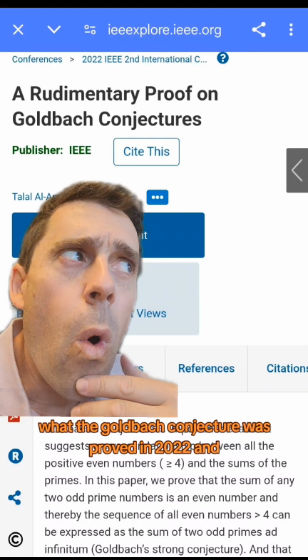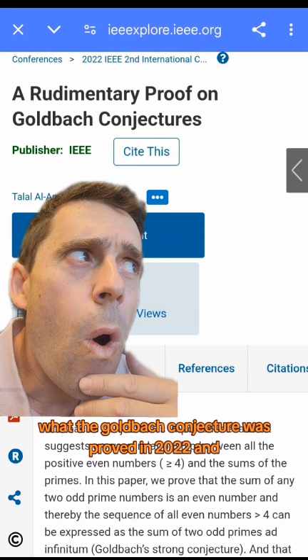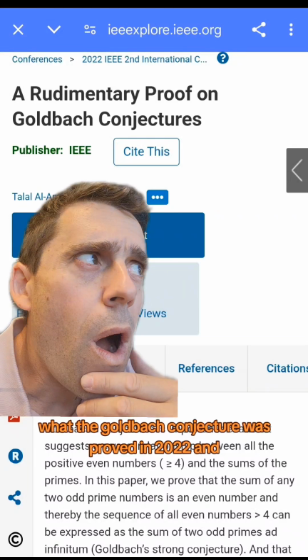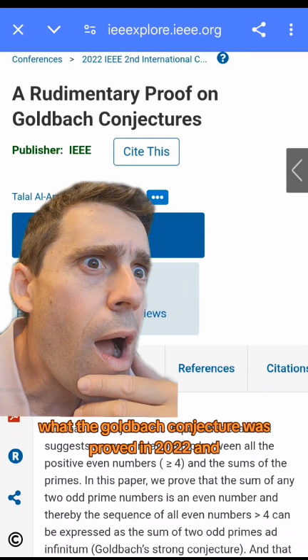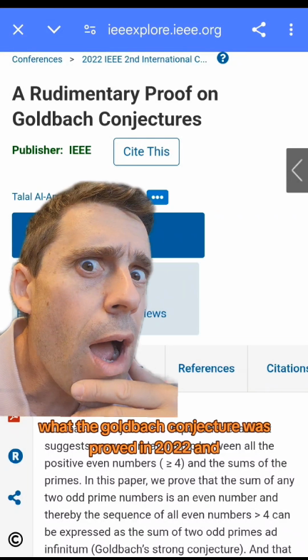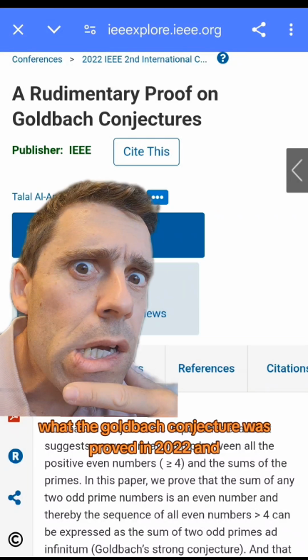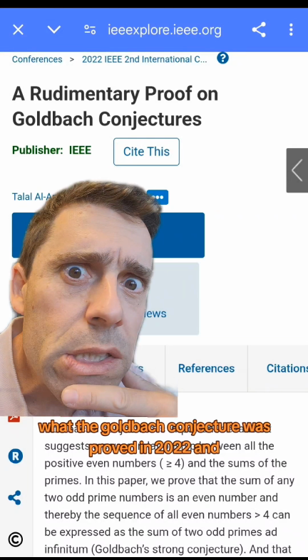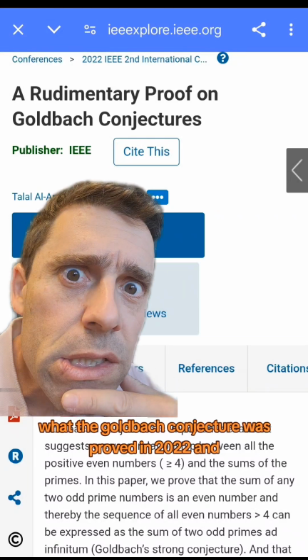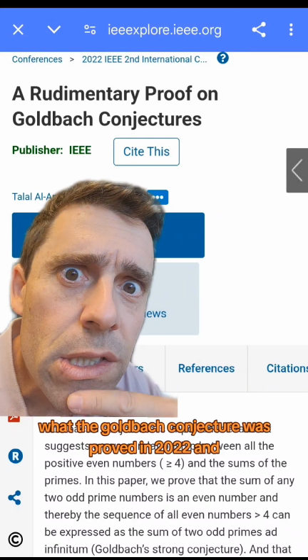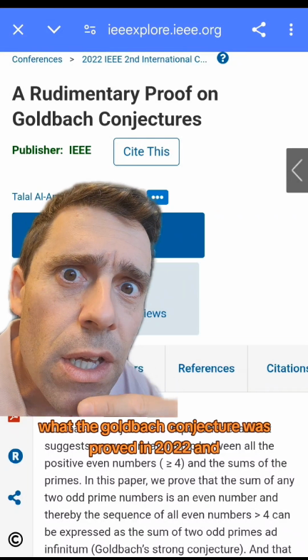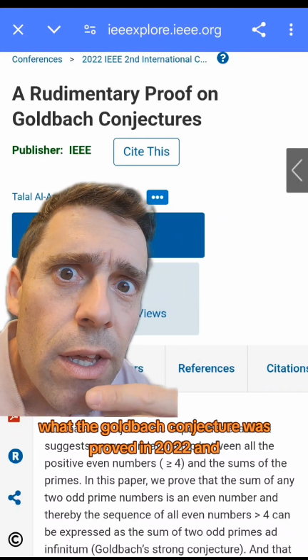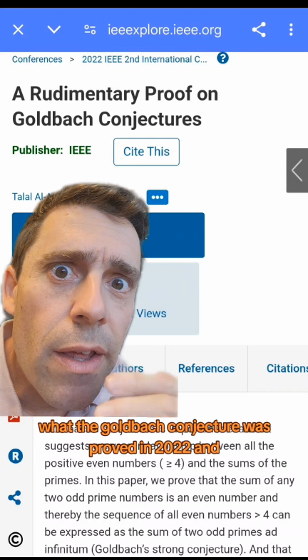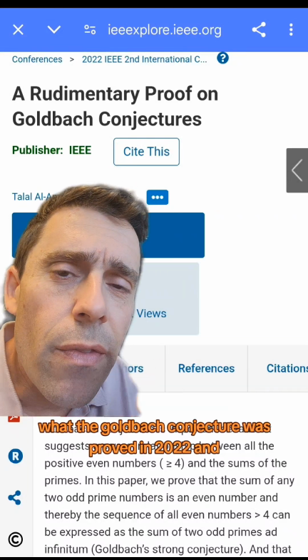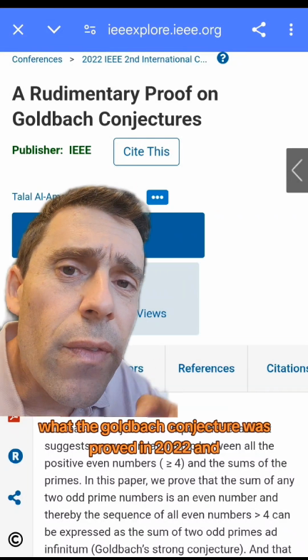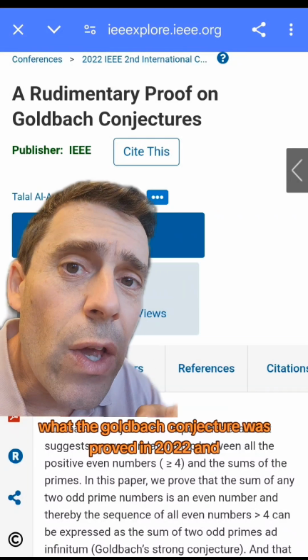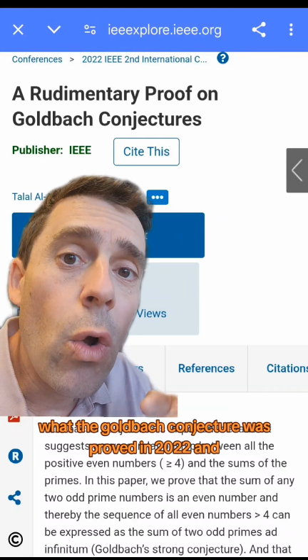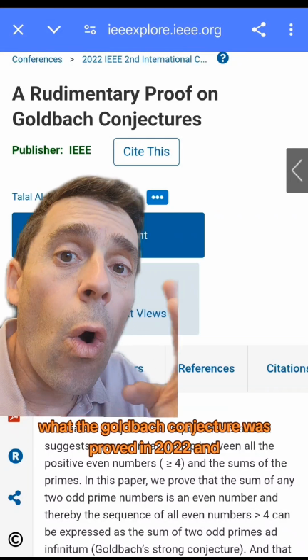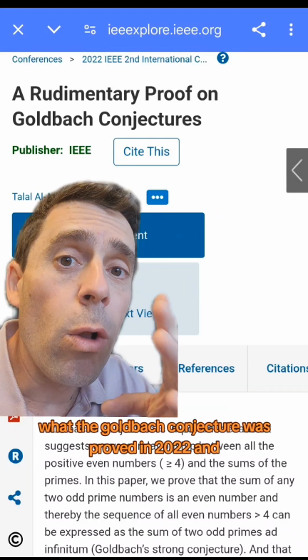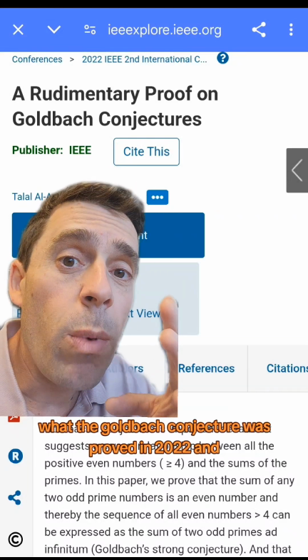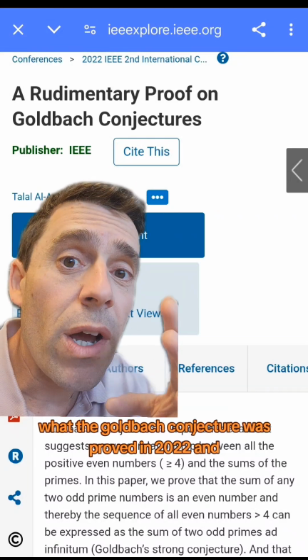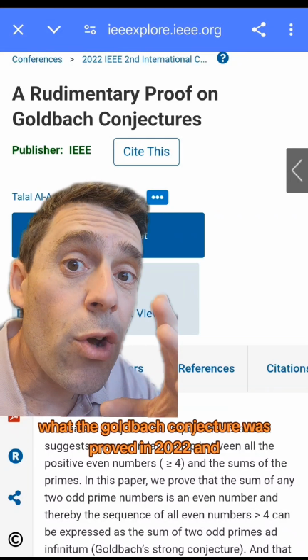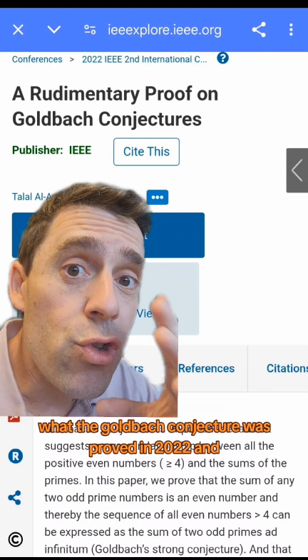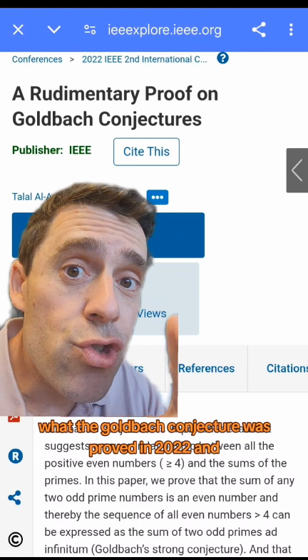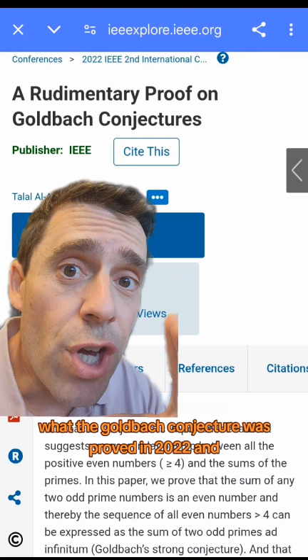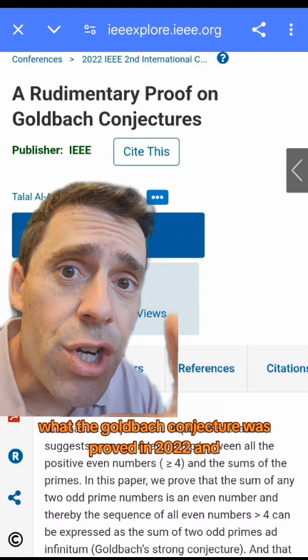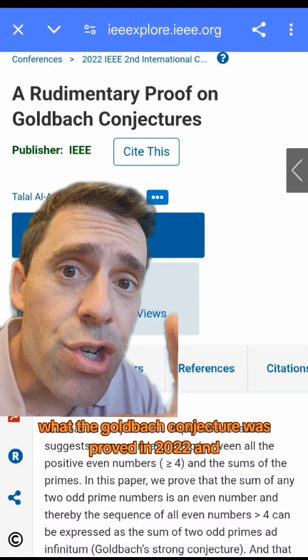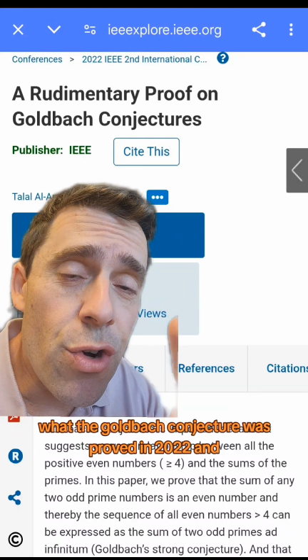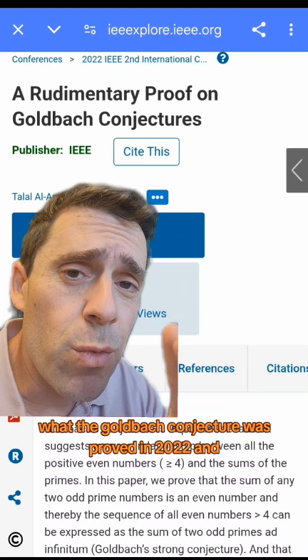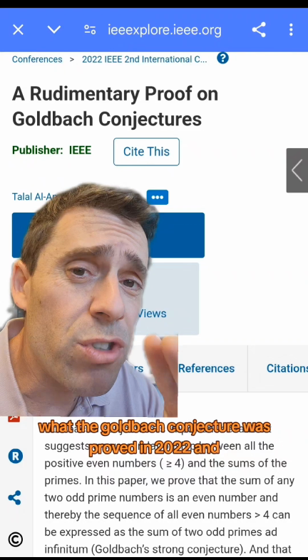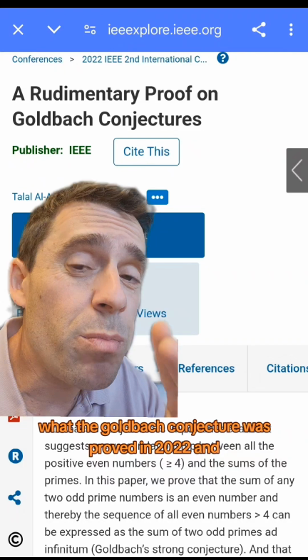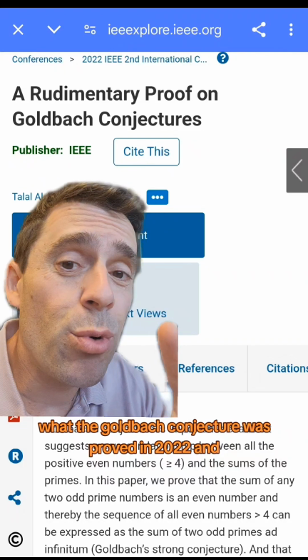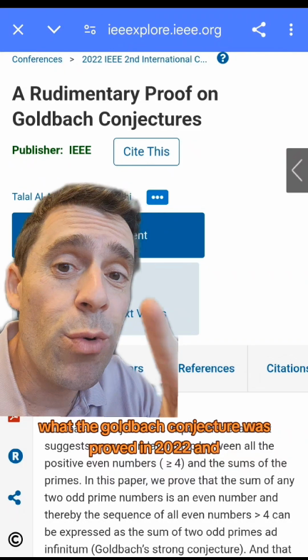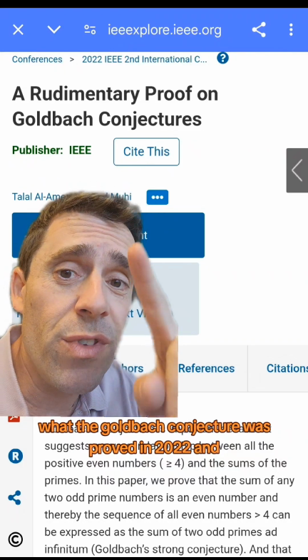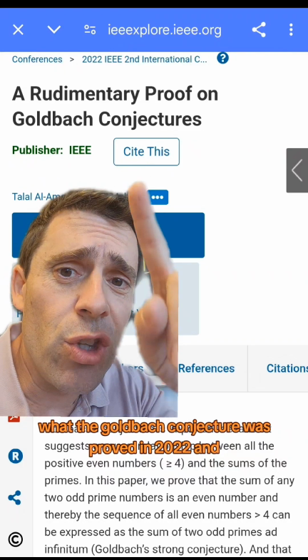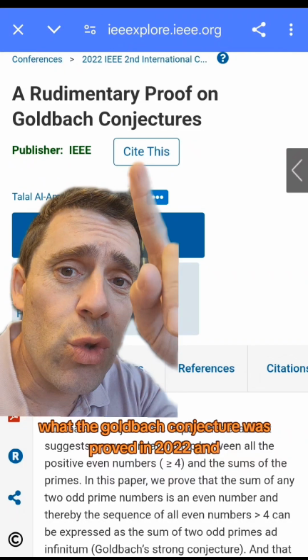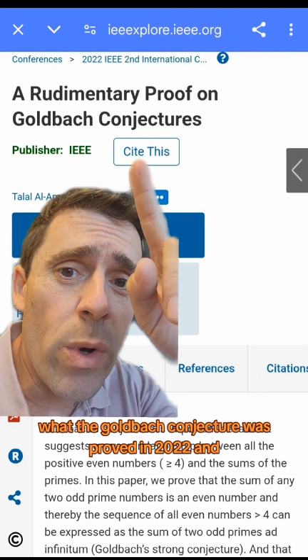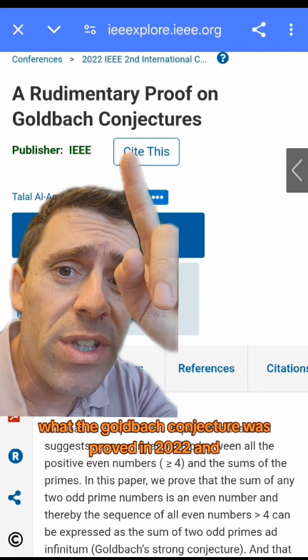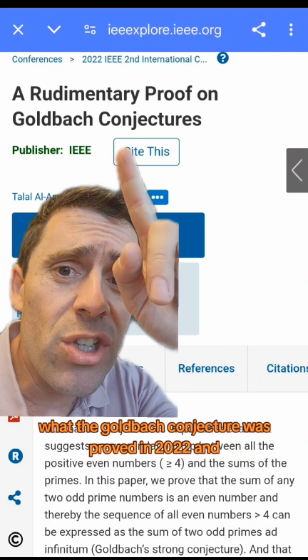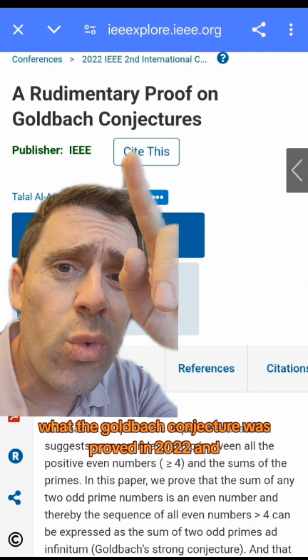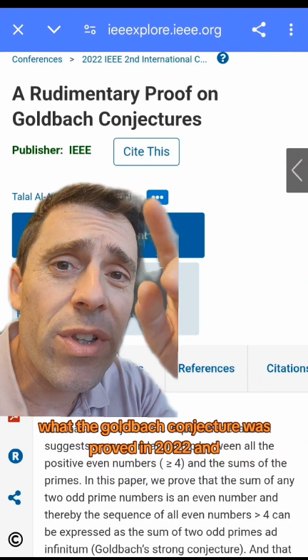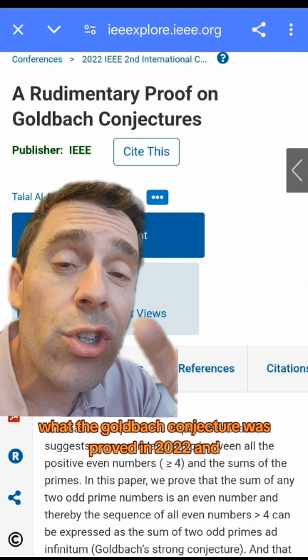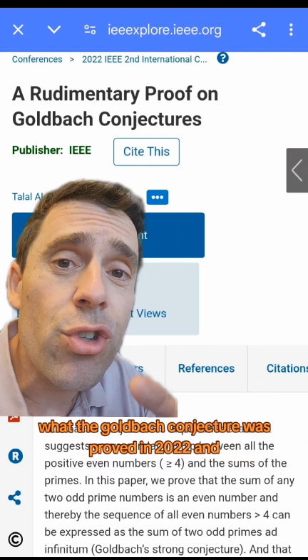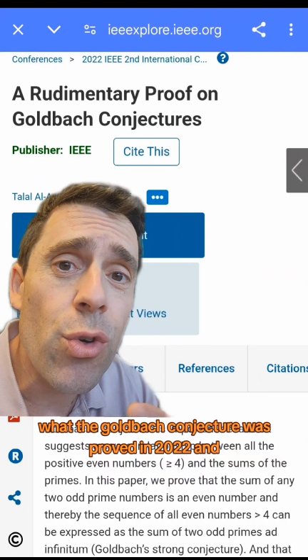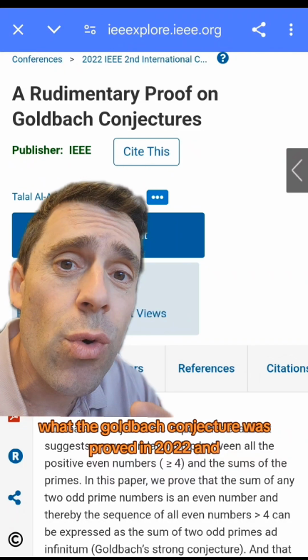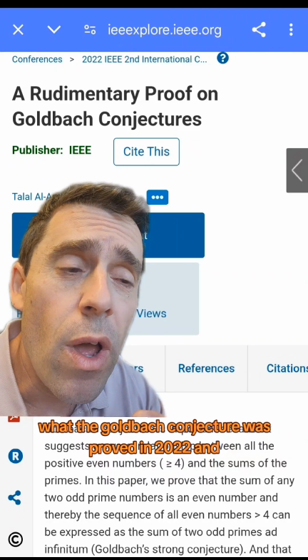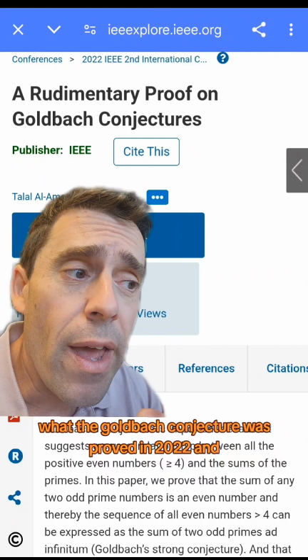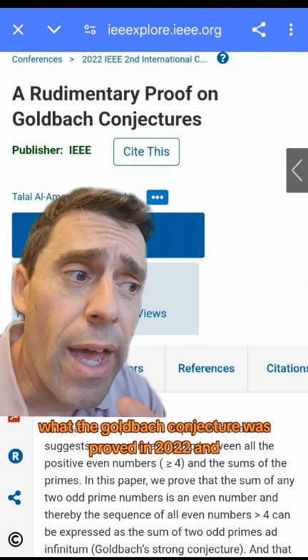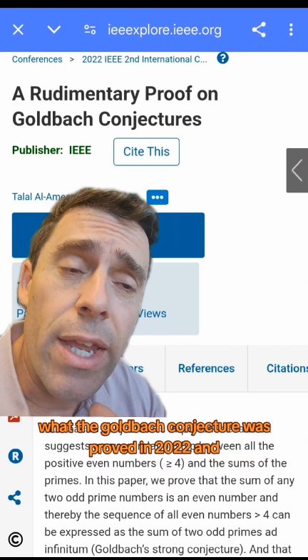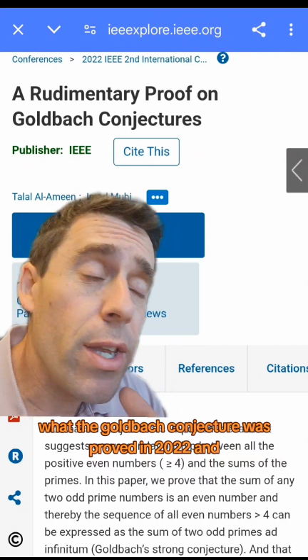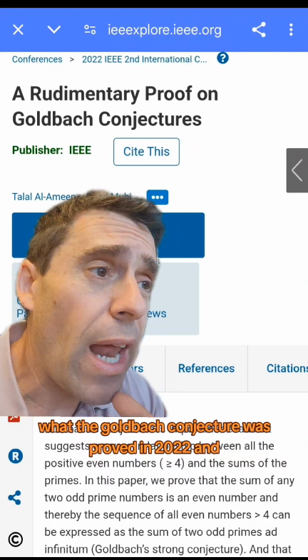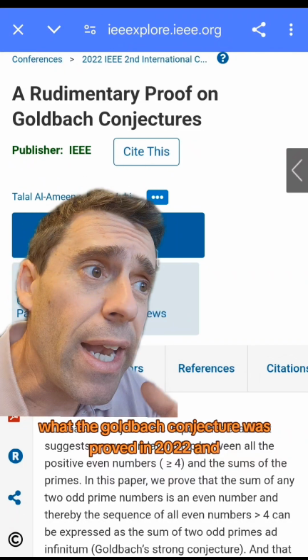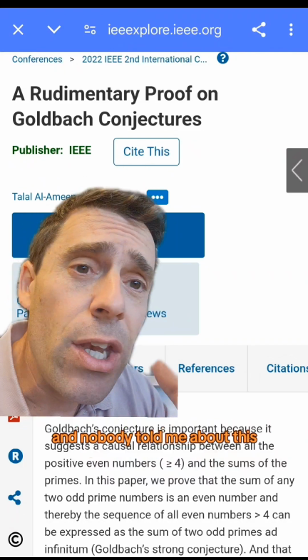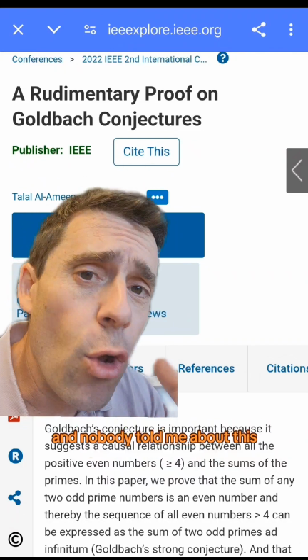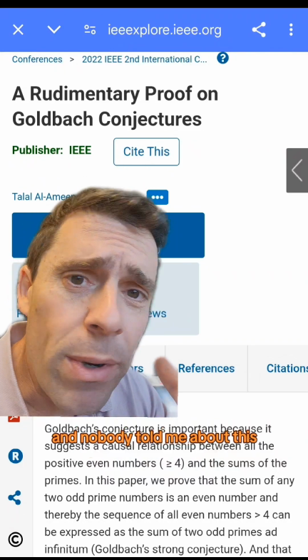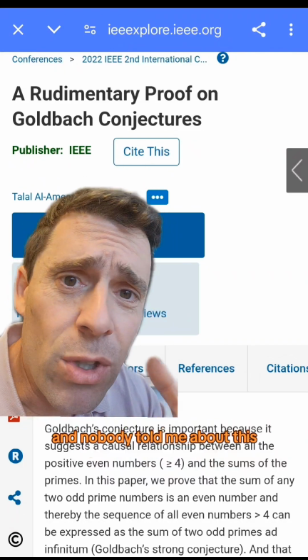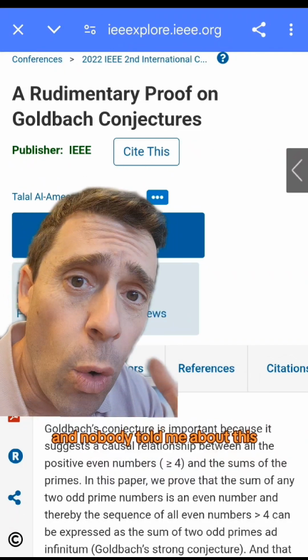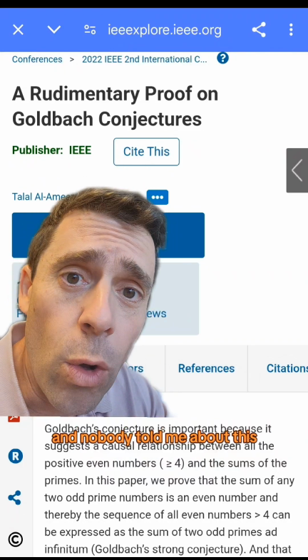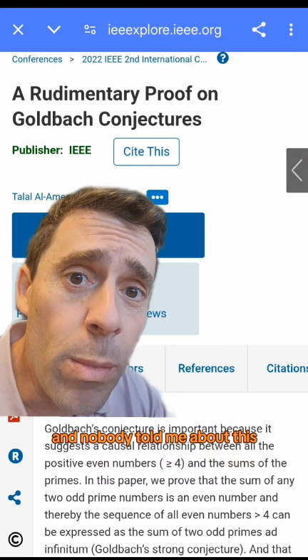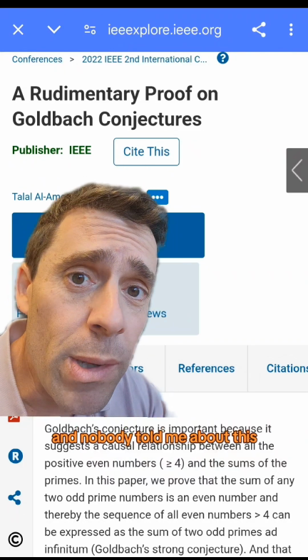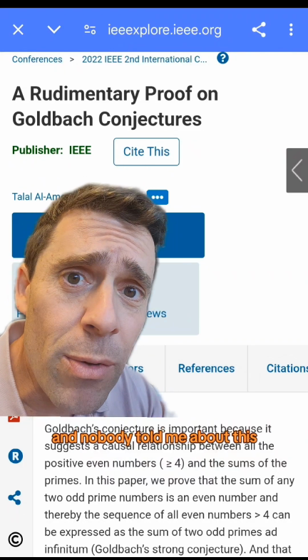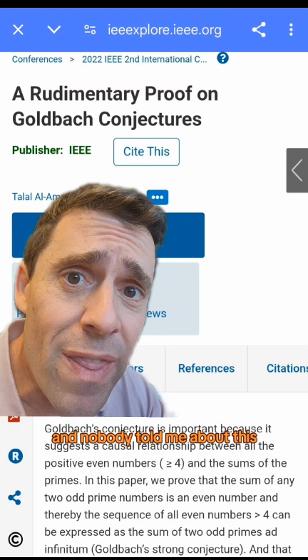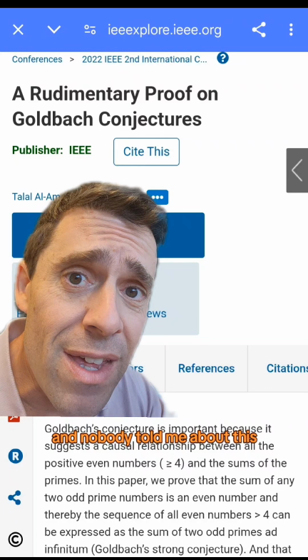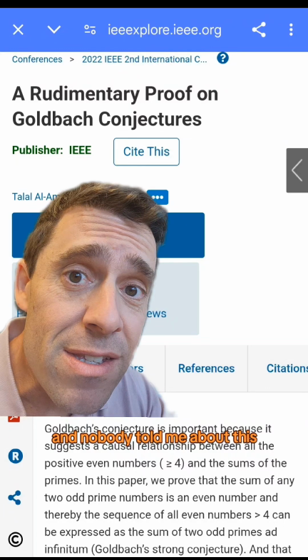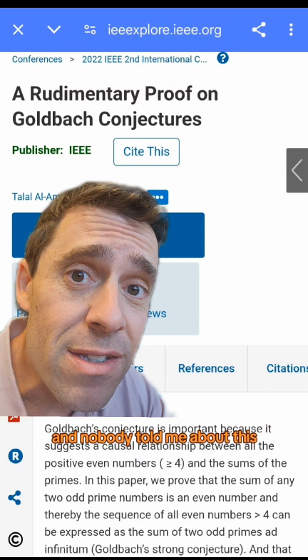What? The Goldbach conjecture was proved in 2022 and nobody told me about this?